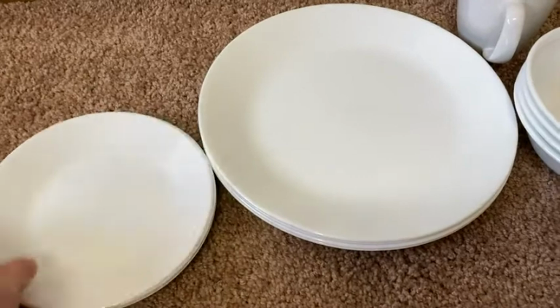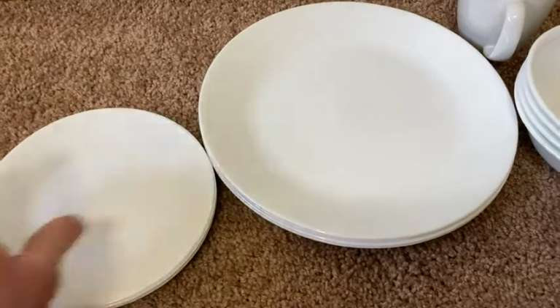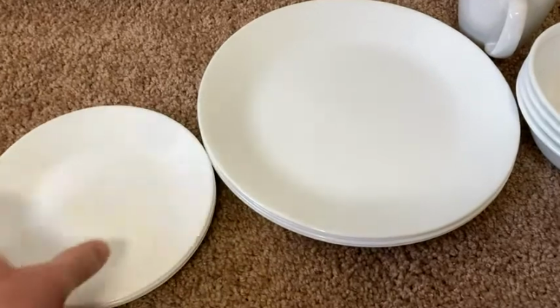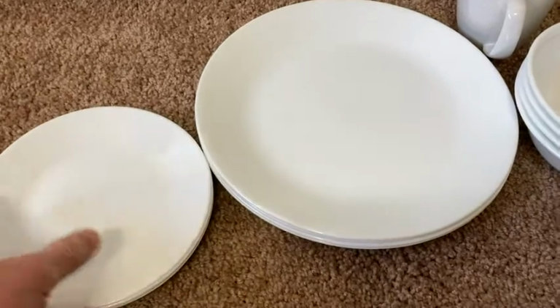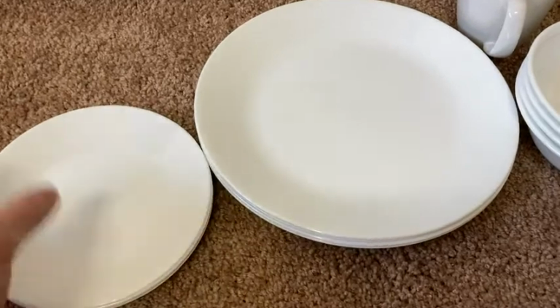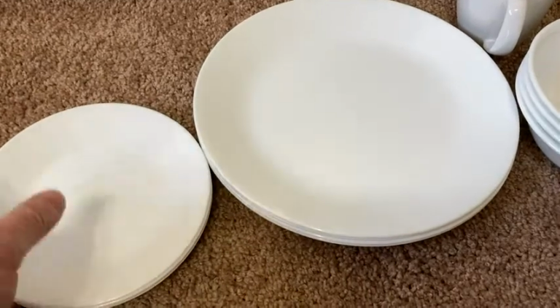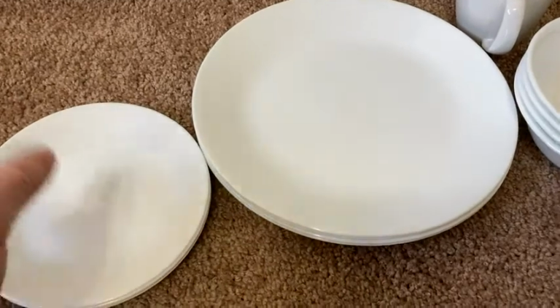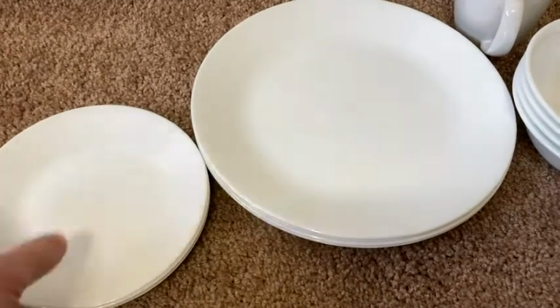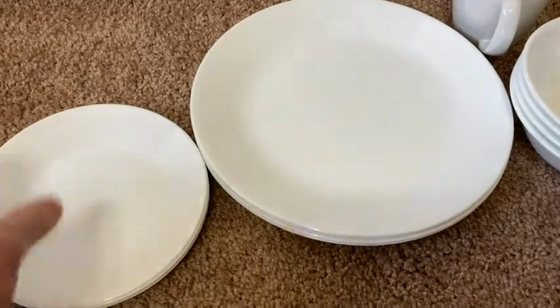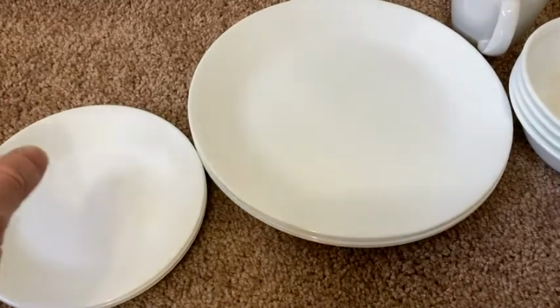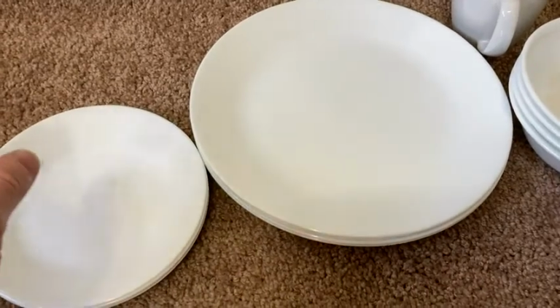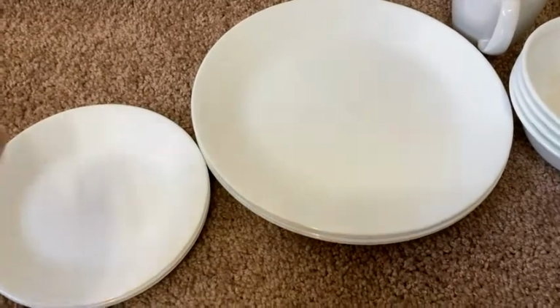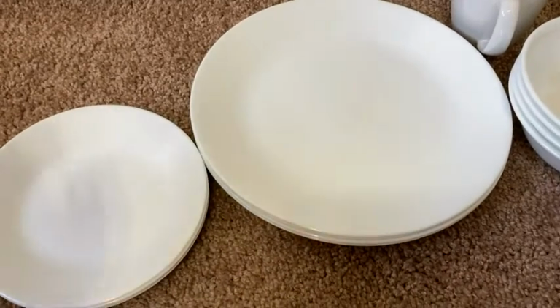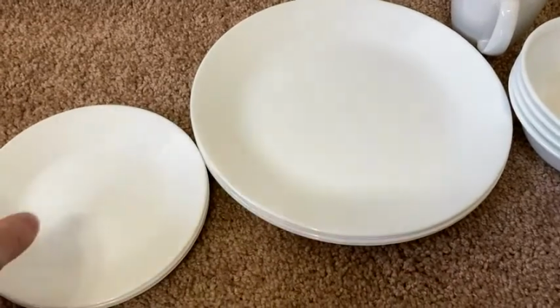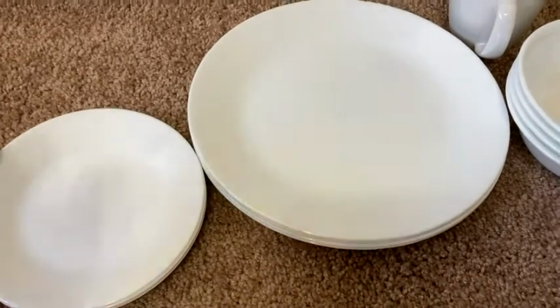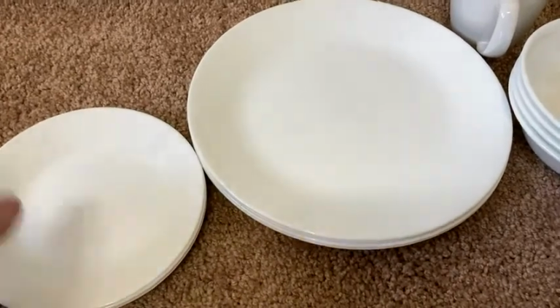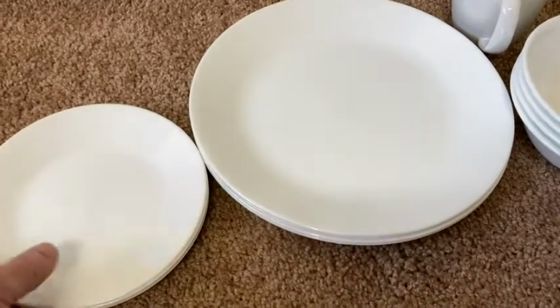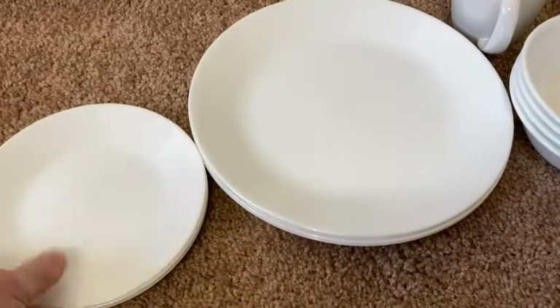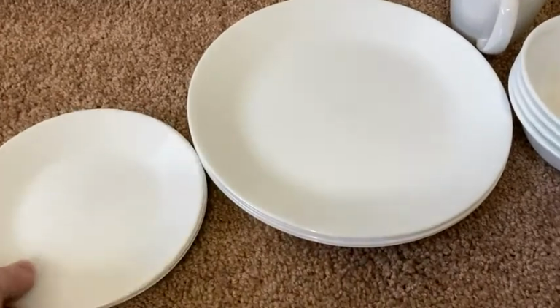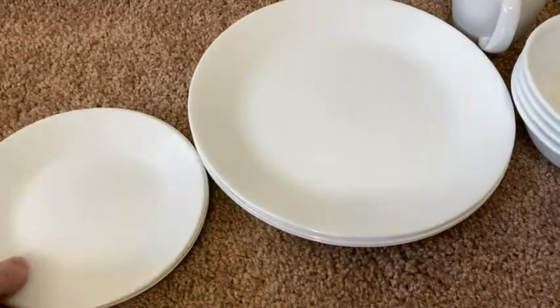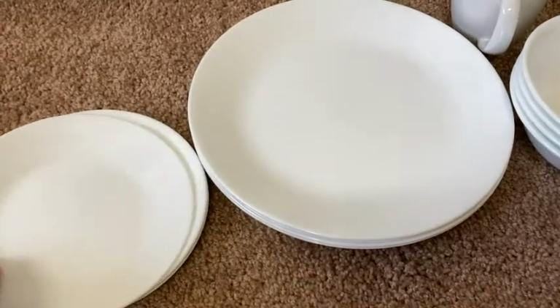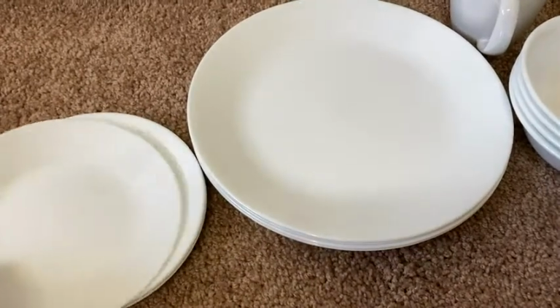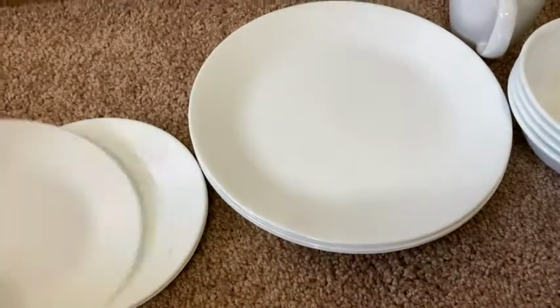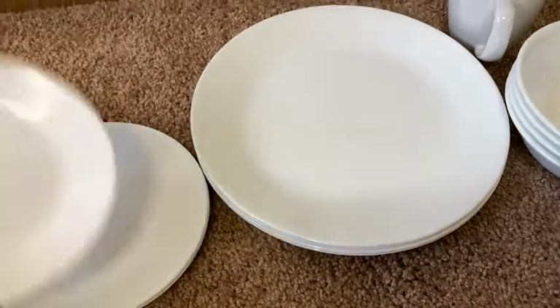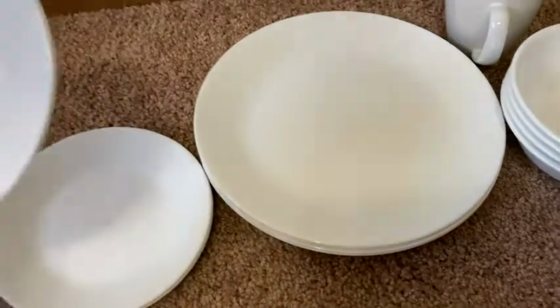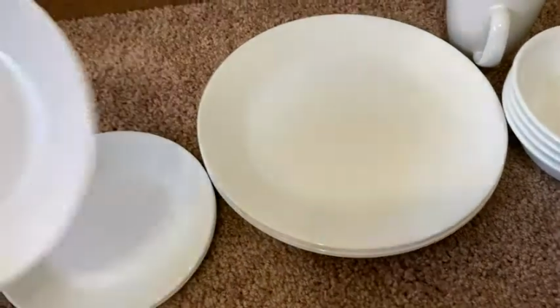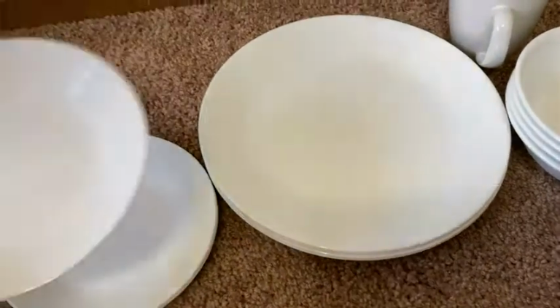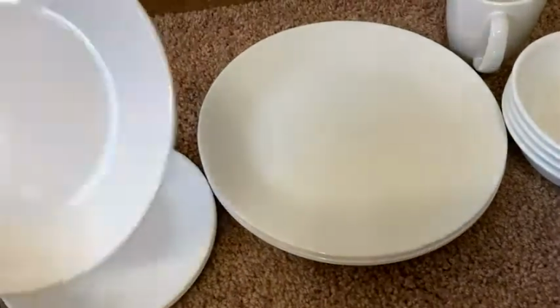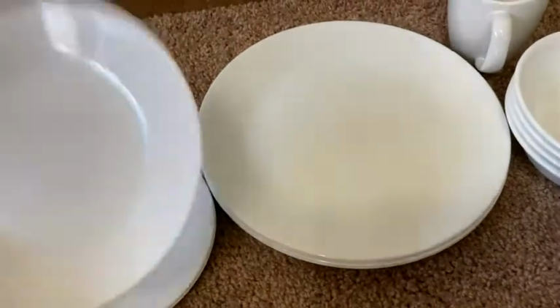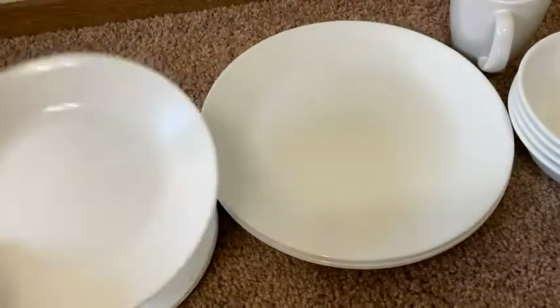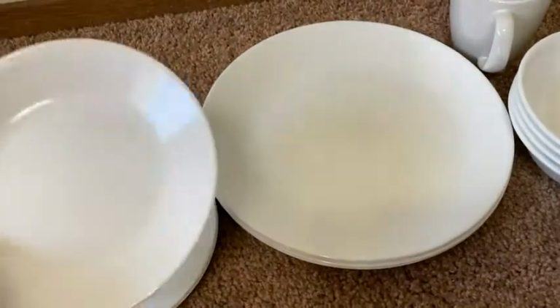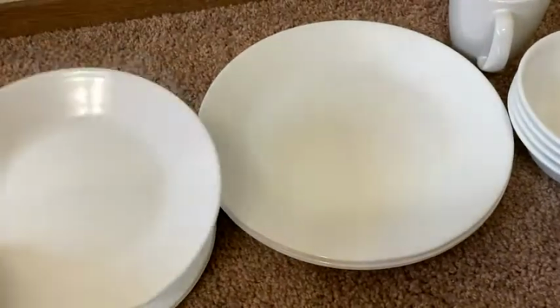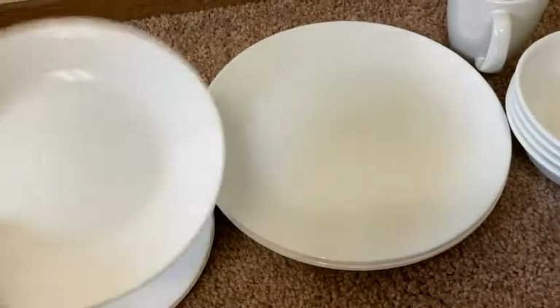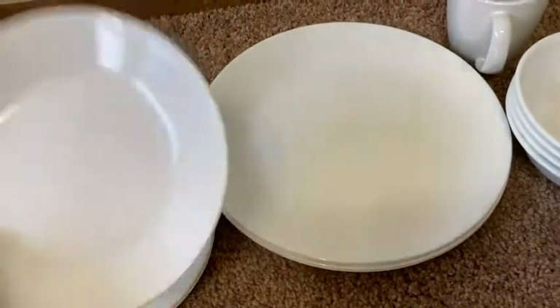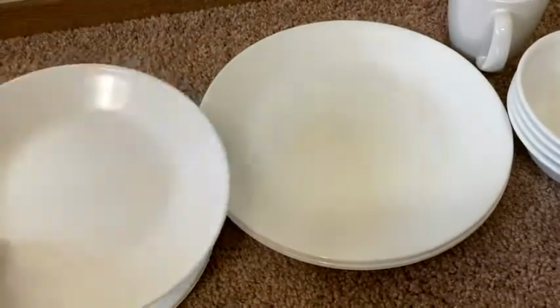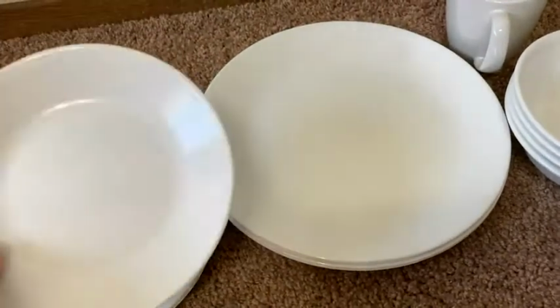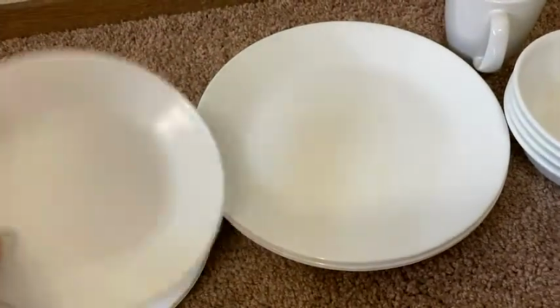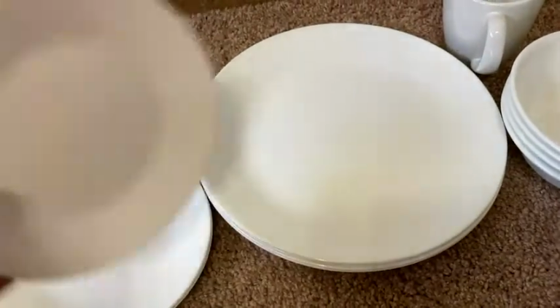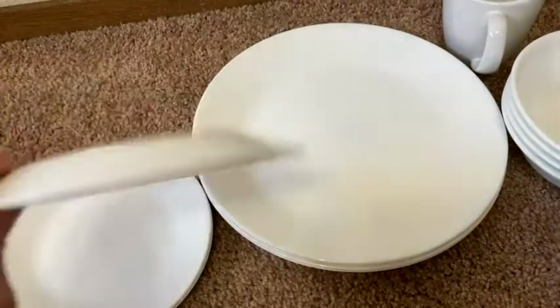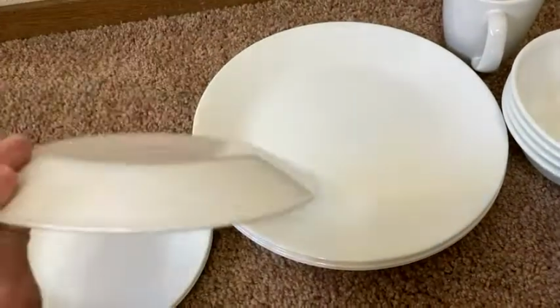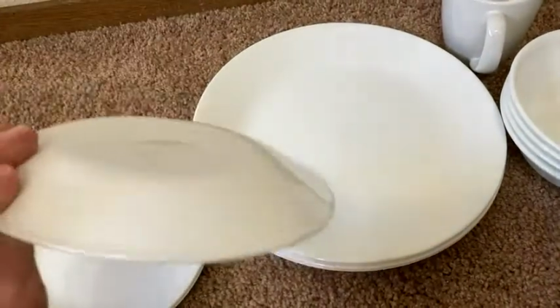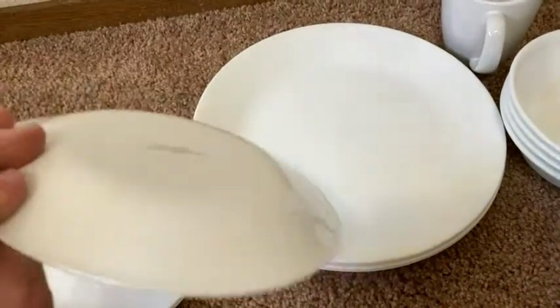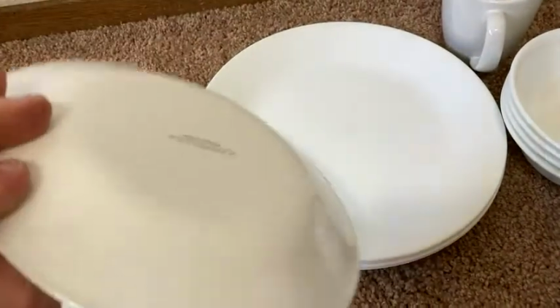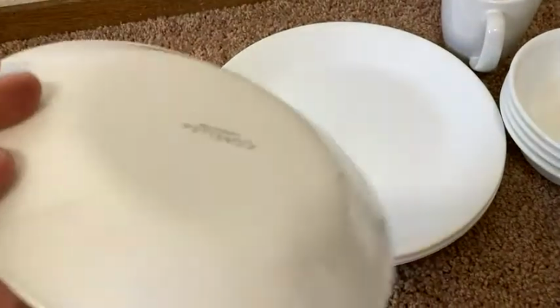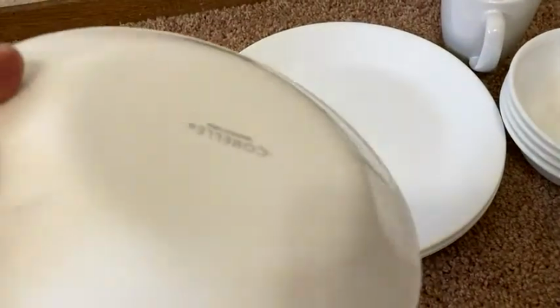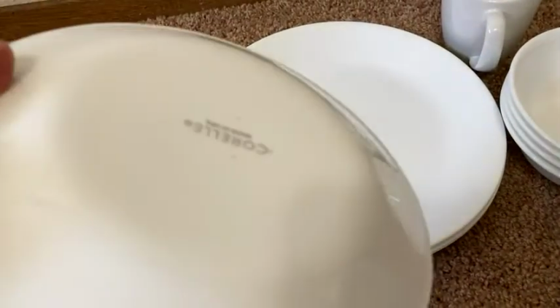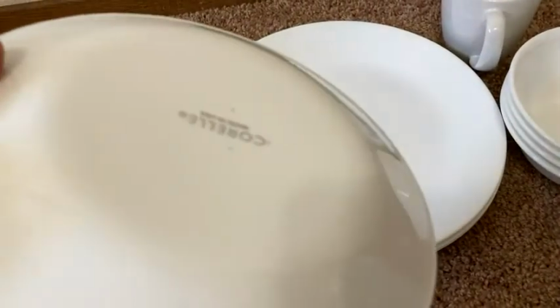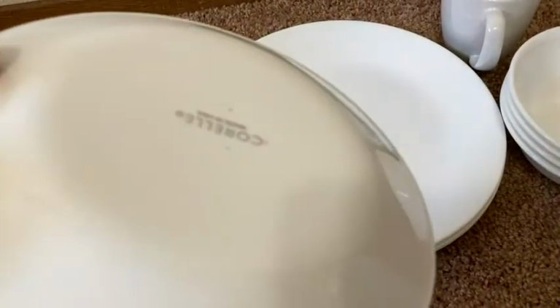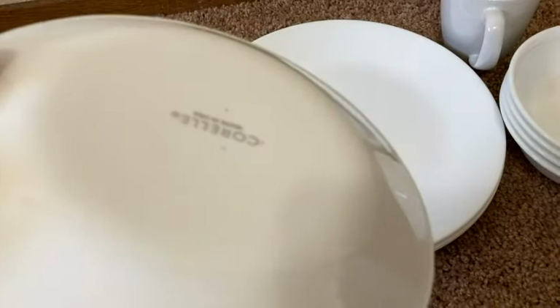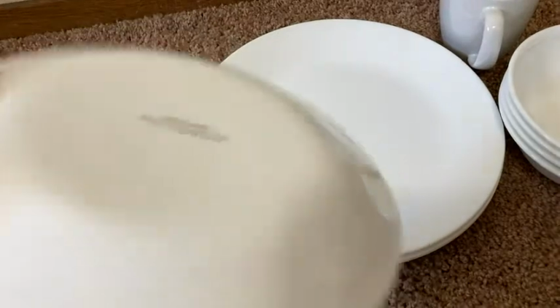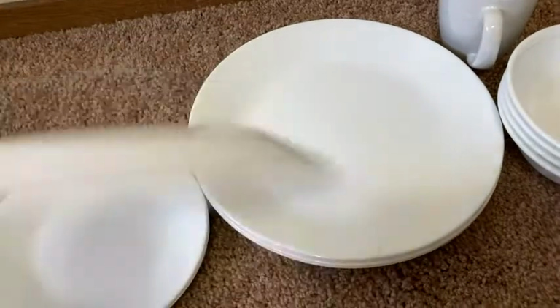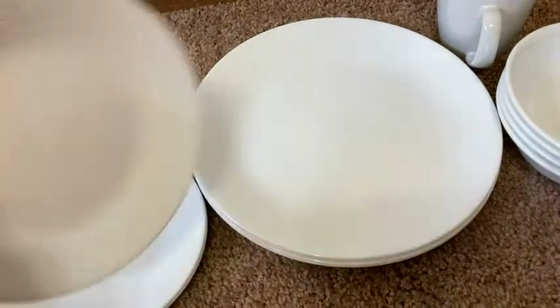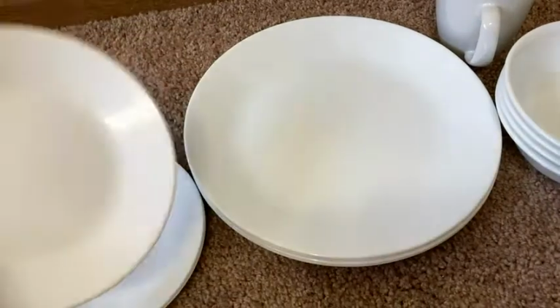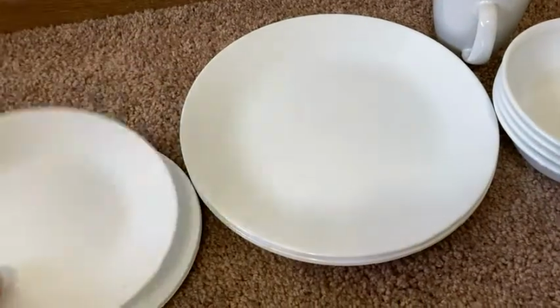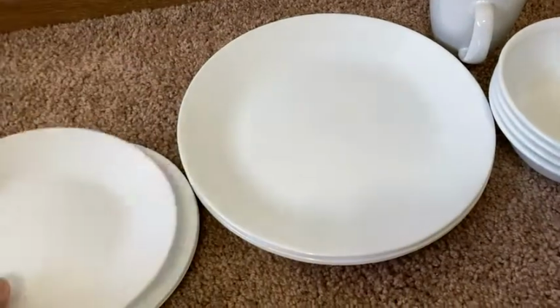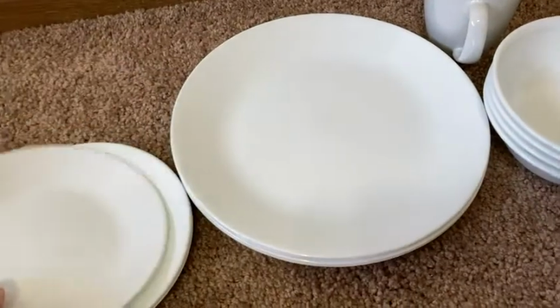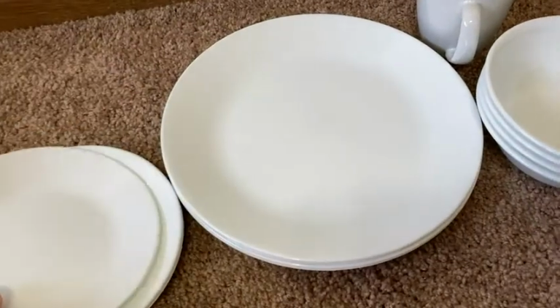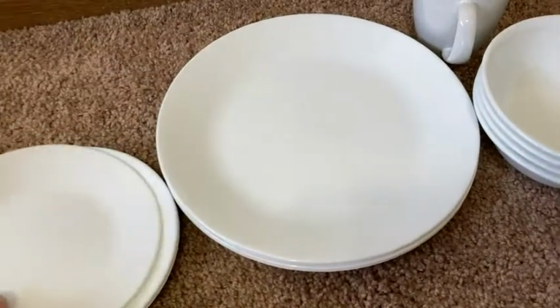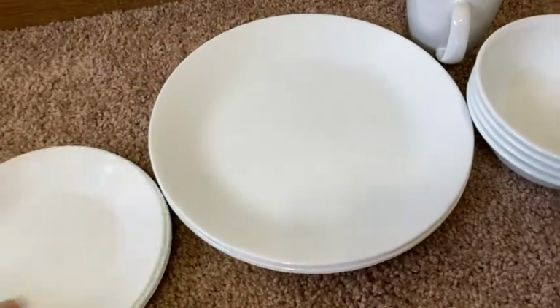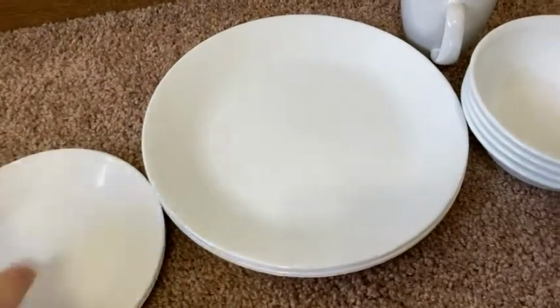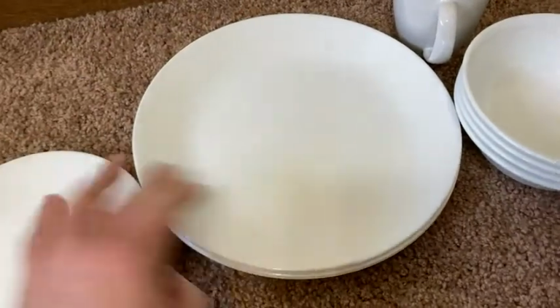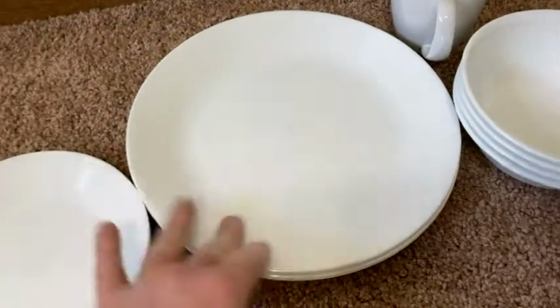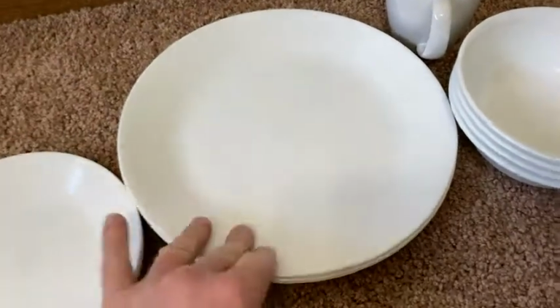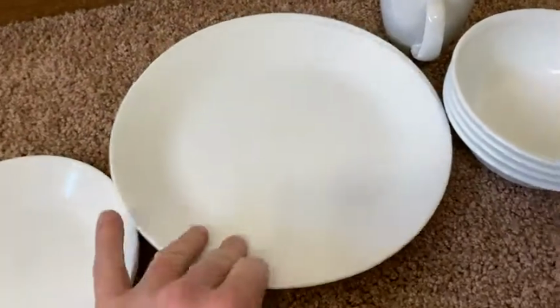So eventually plates chip and they crack, but not Corelle. Corelle is not going to chip and crack. Really good quality, really well made.